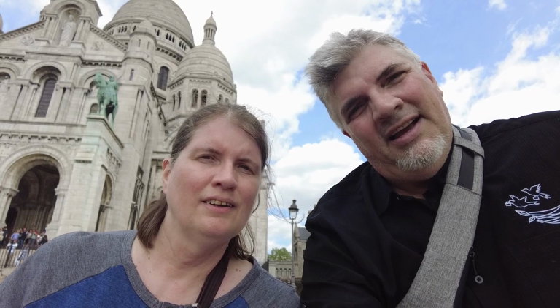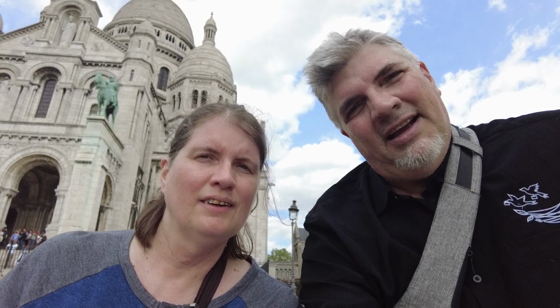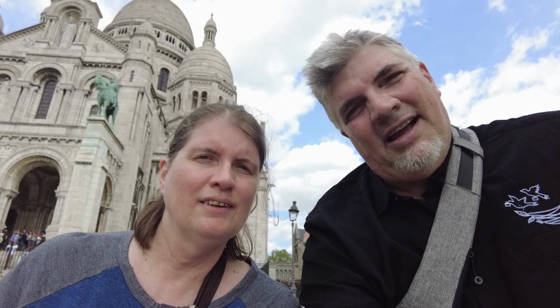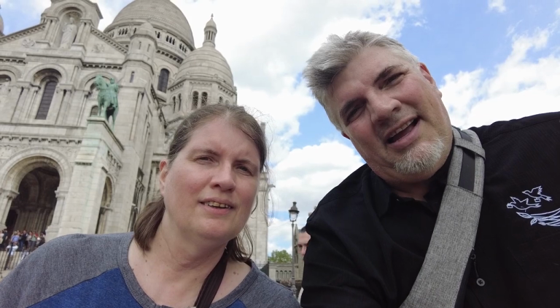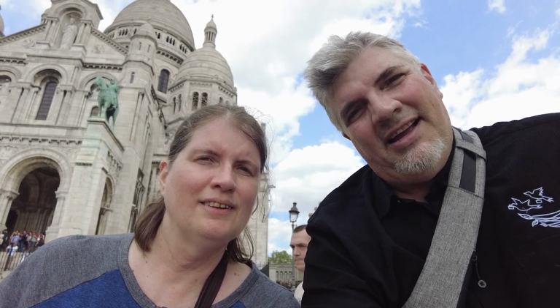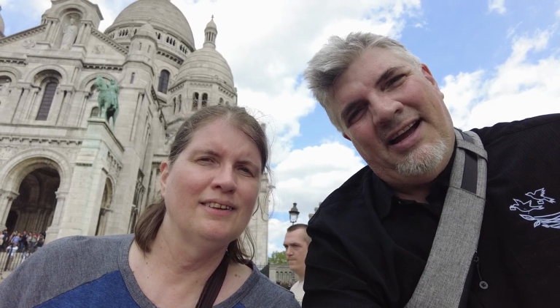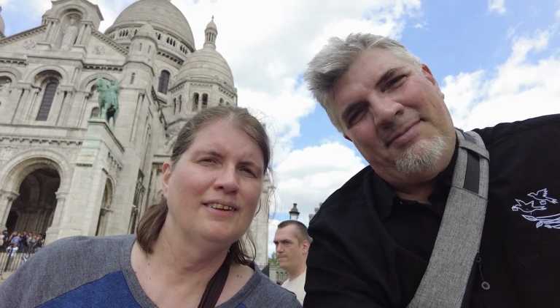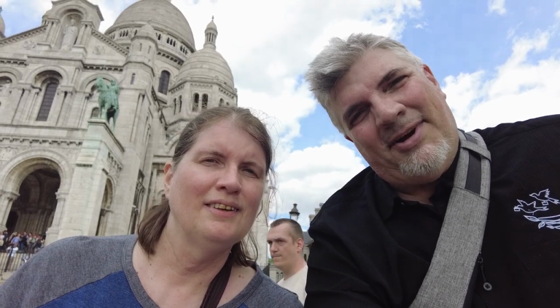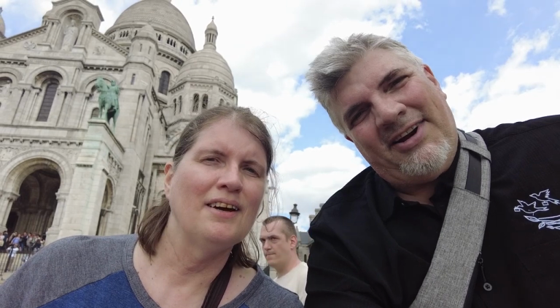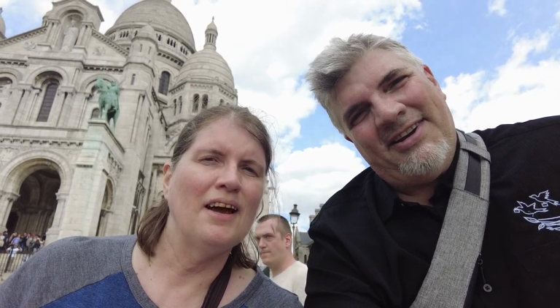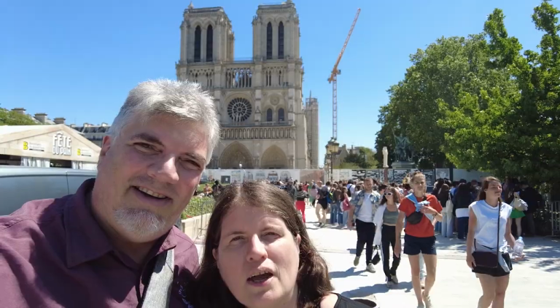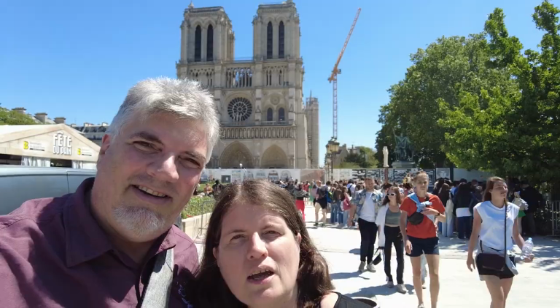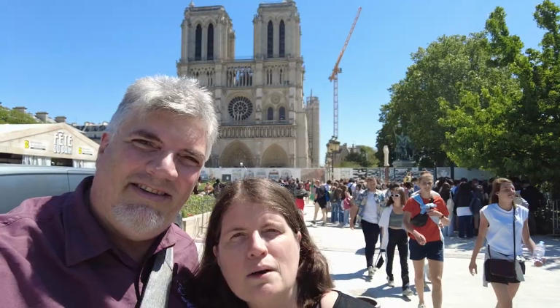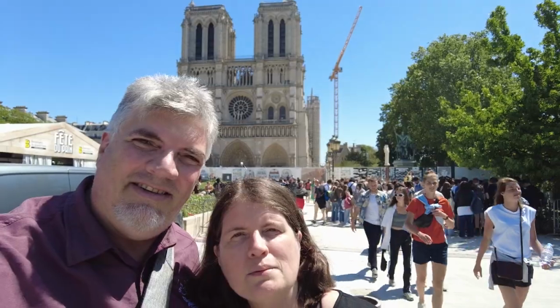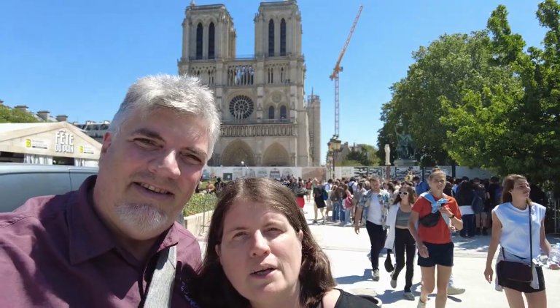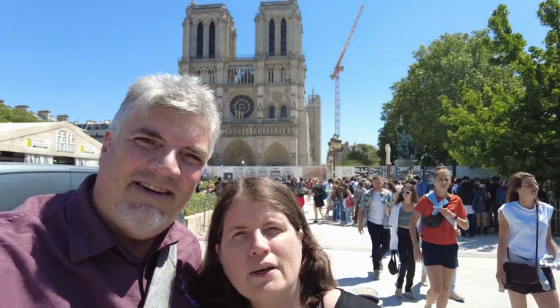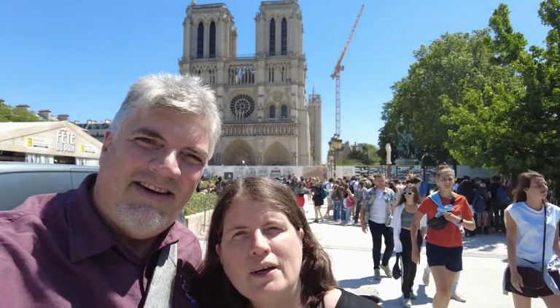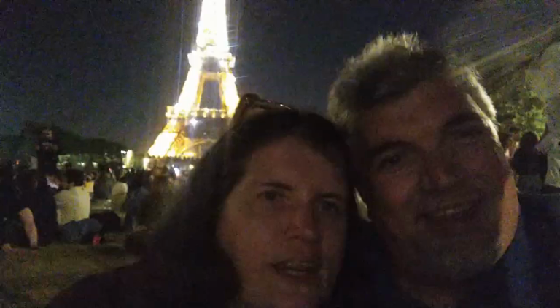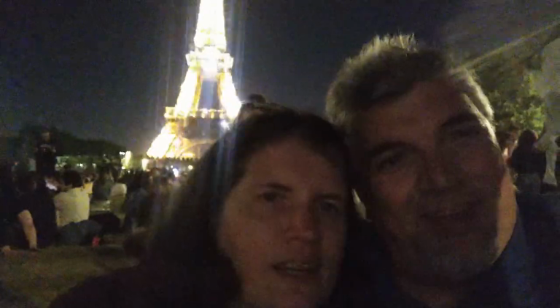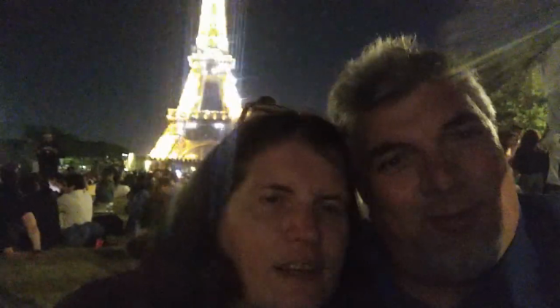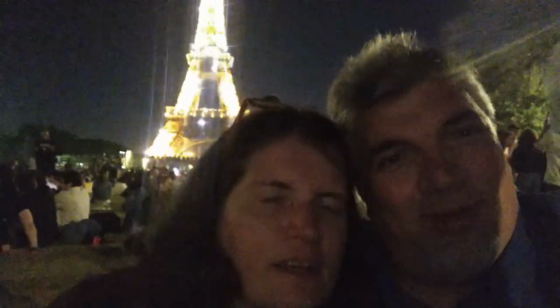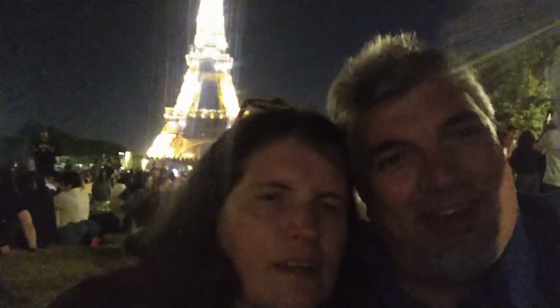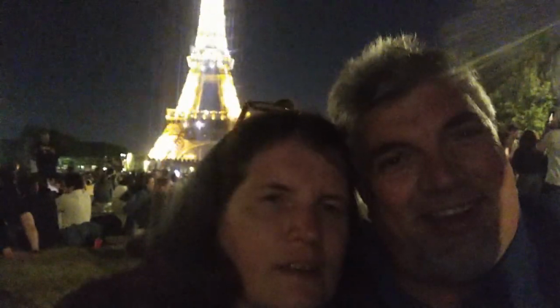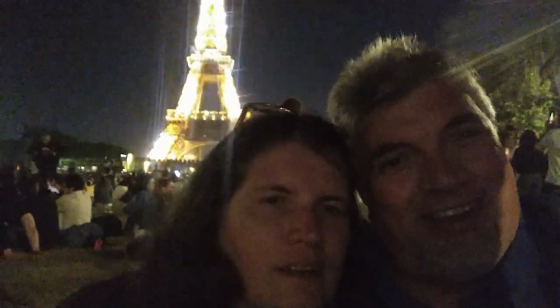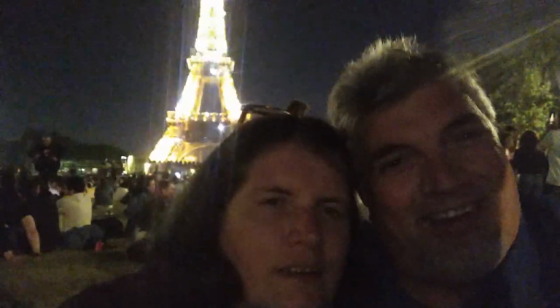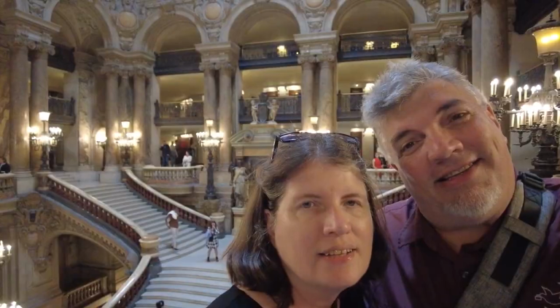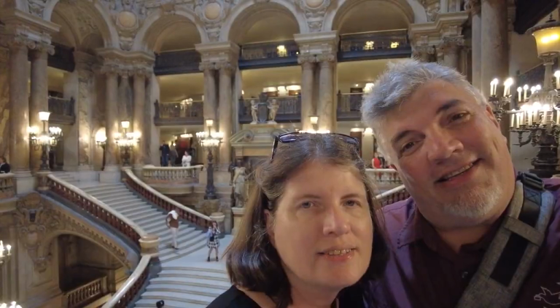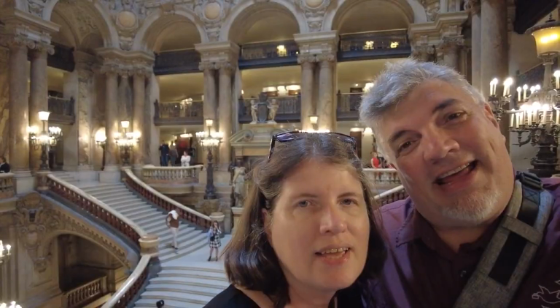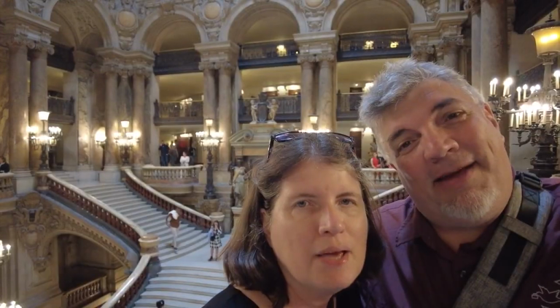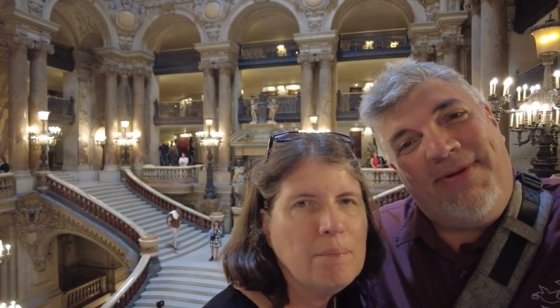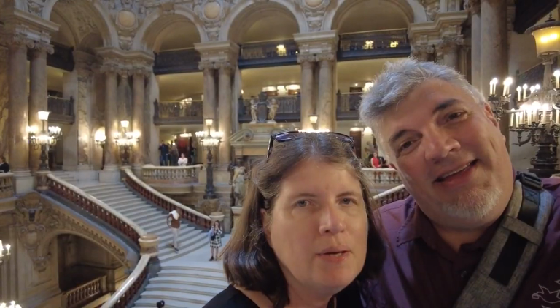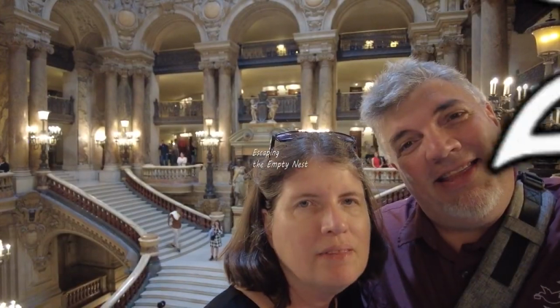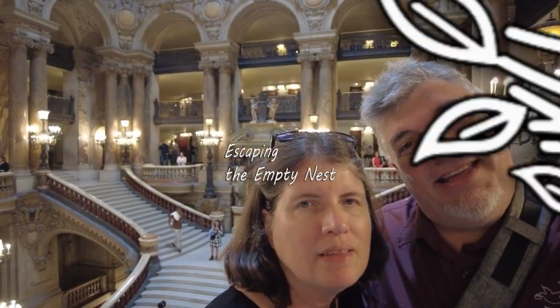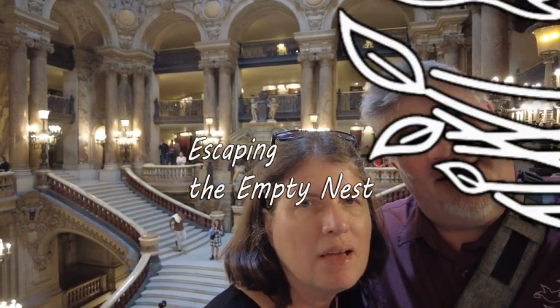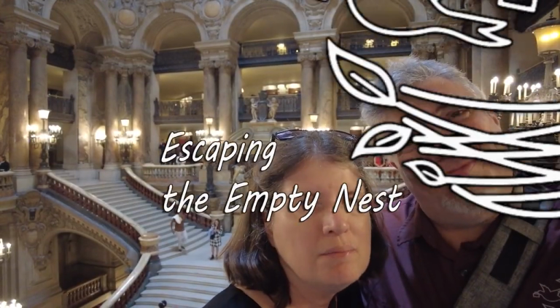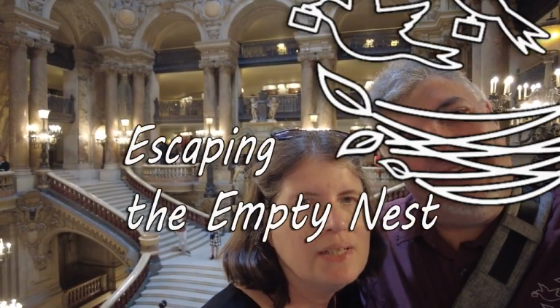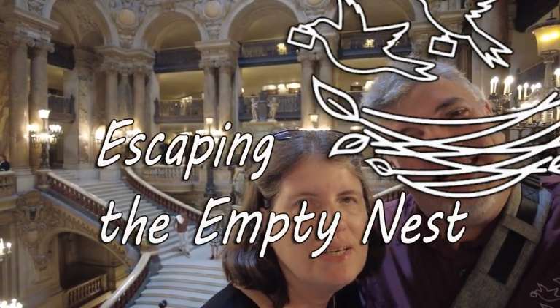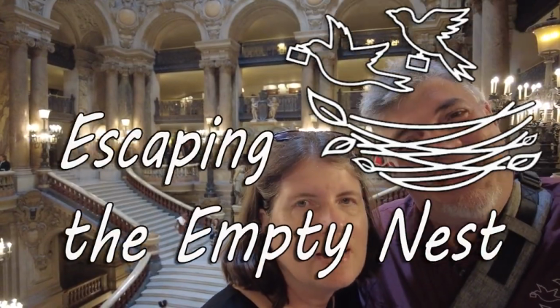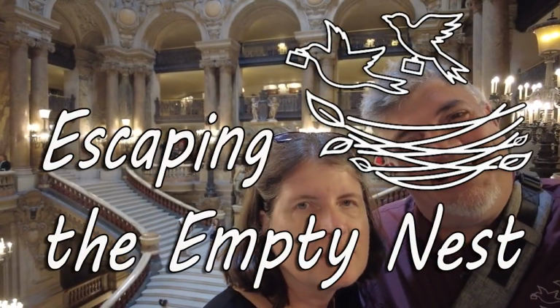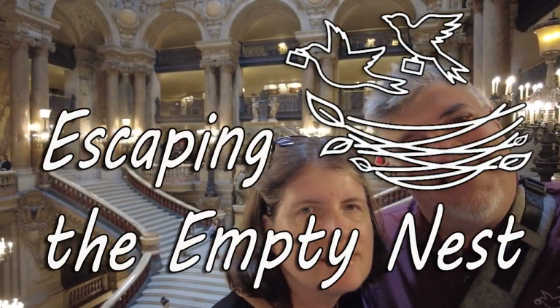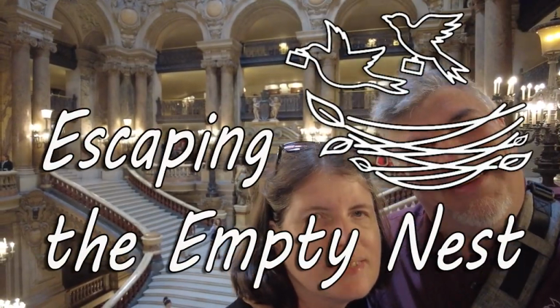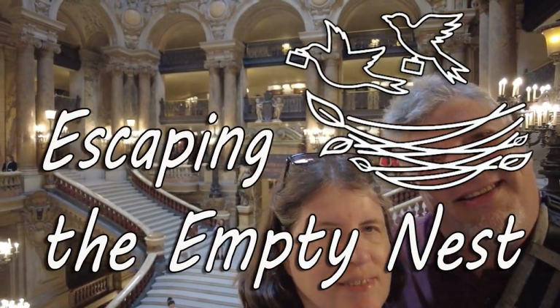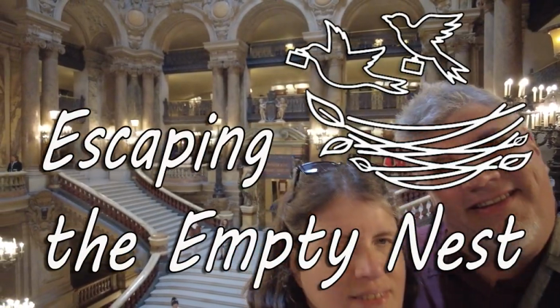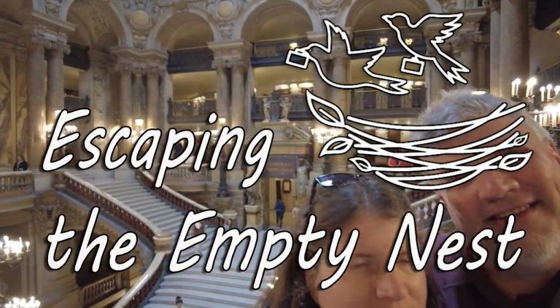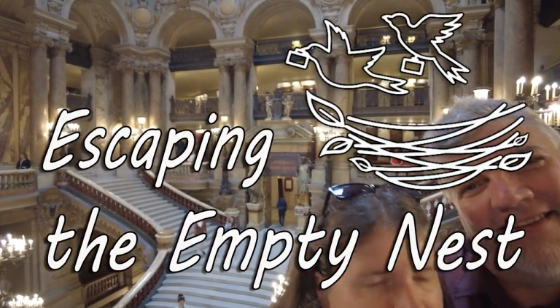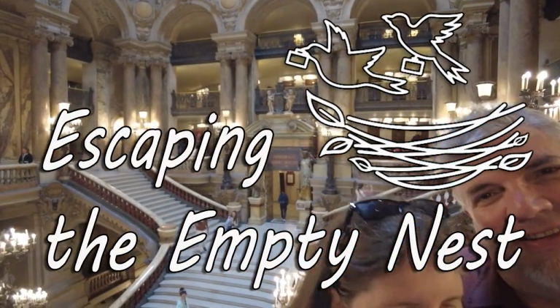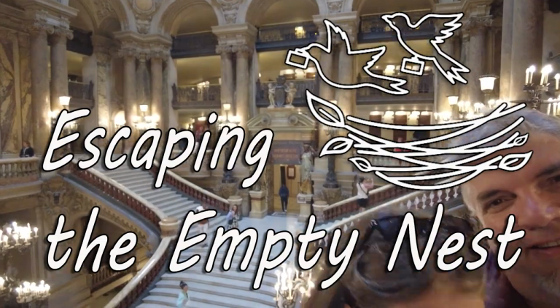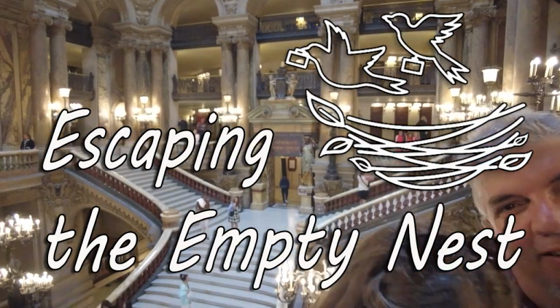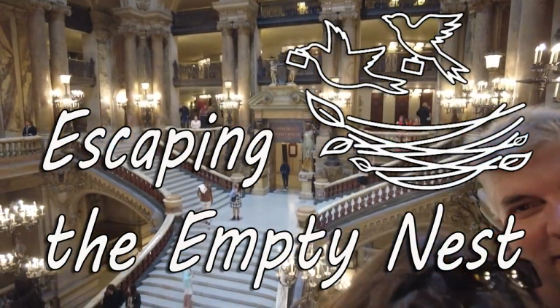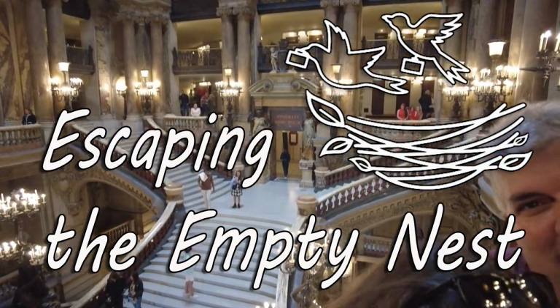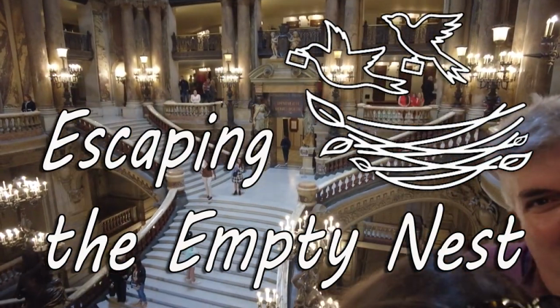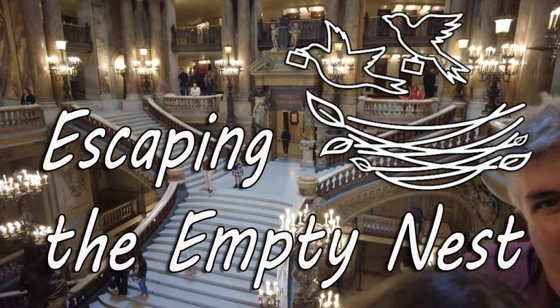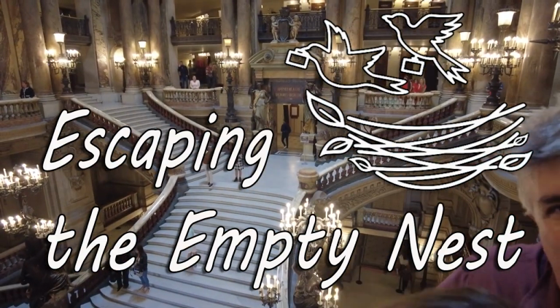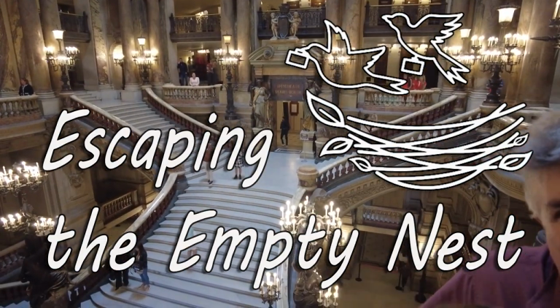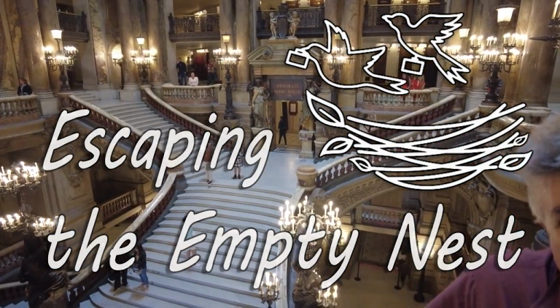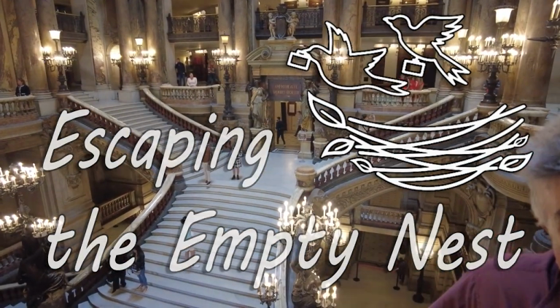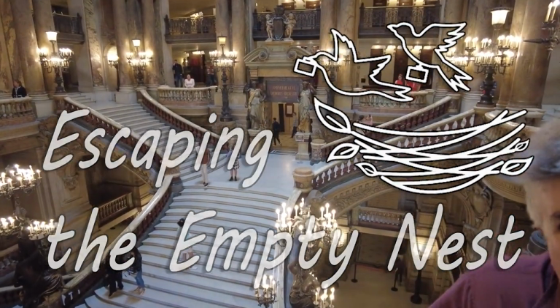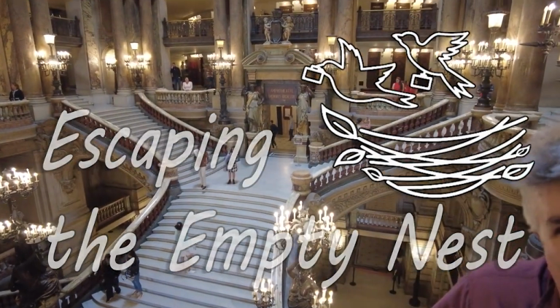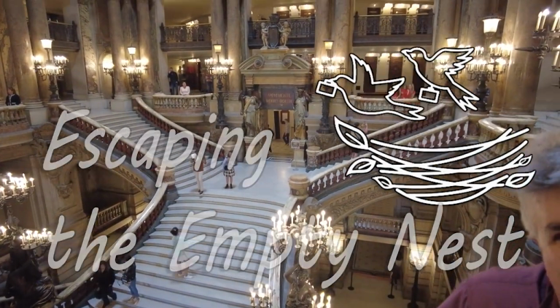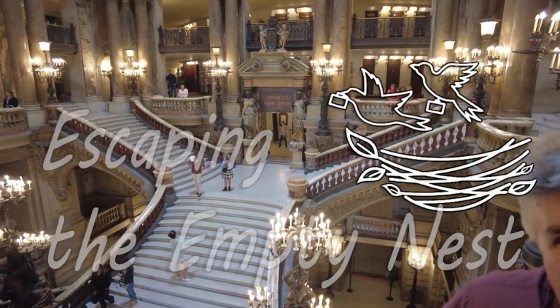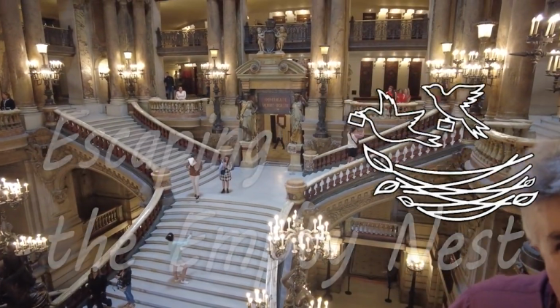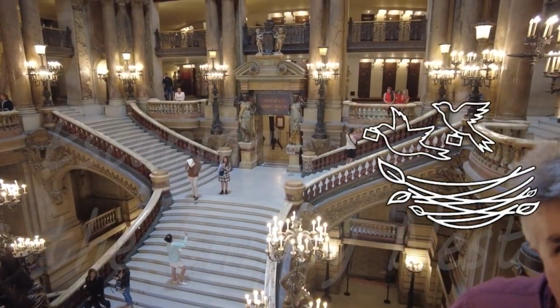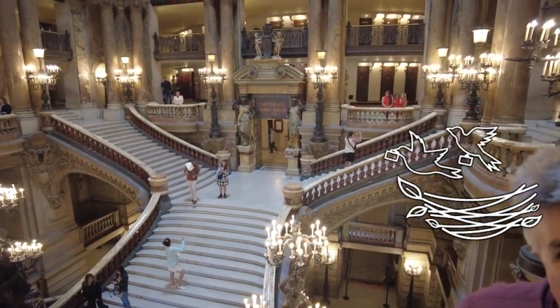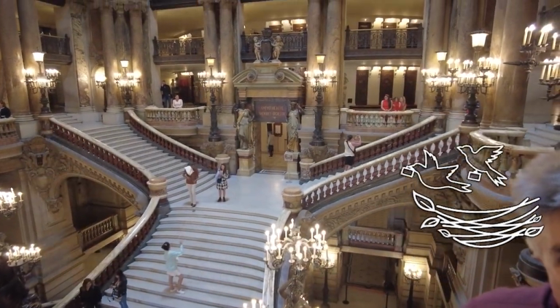Hi, I'm Mark and I'm Terry and we're escaping the empty nest. Welcome back to our channel.